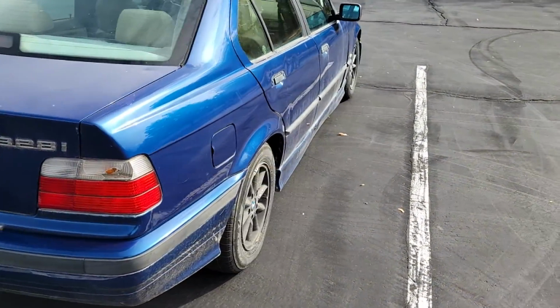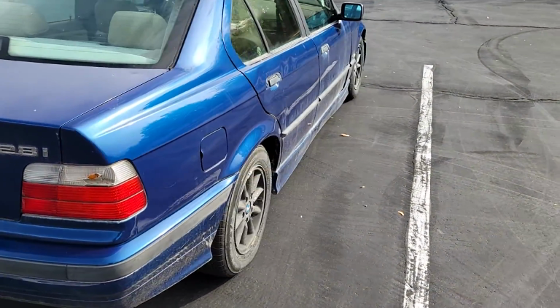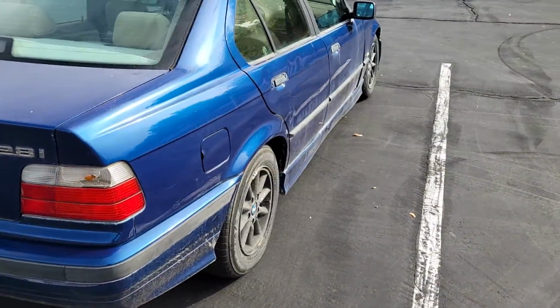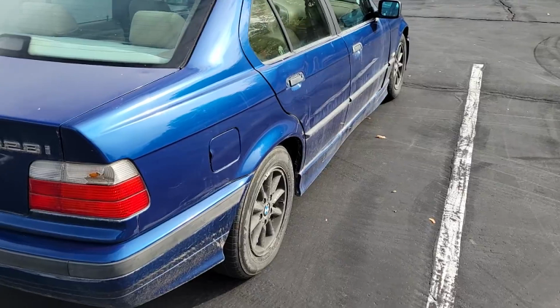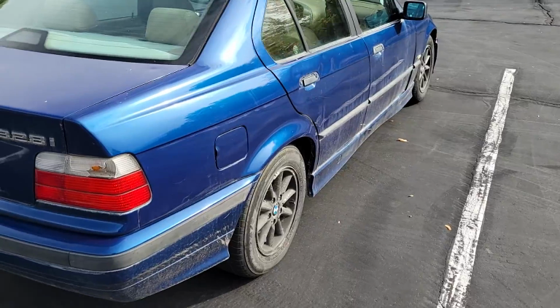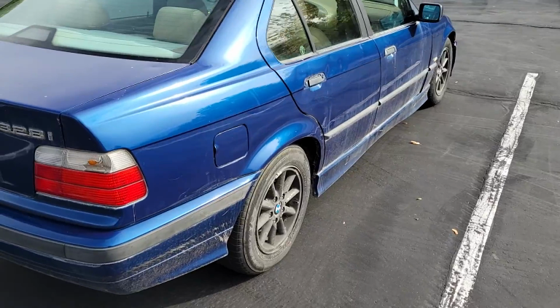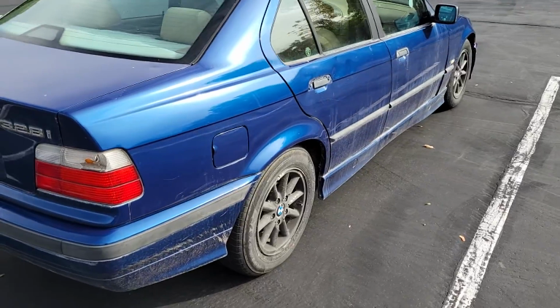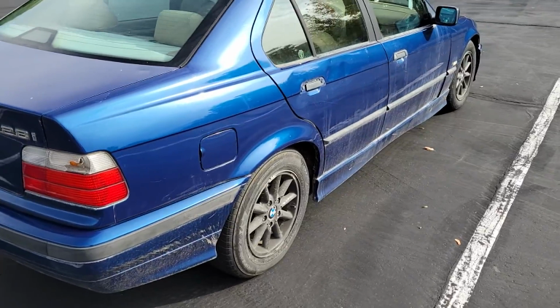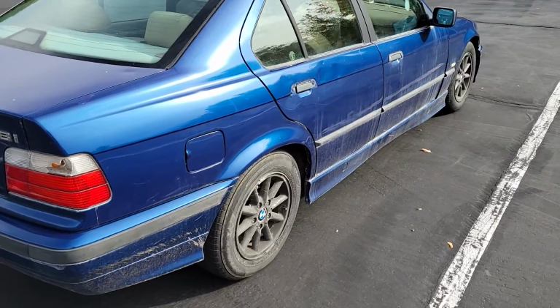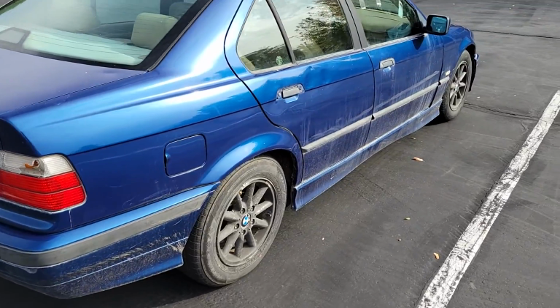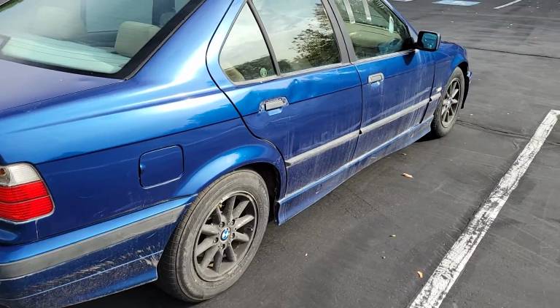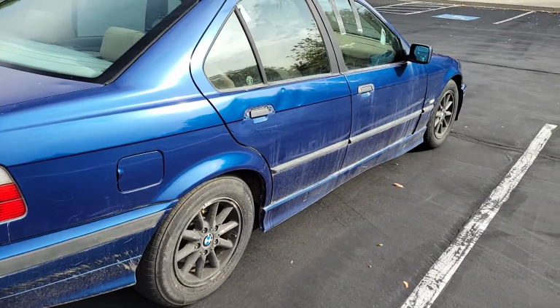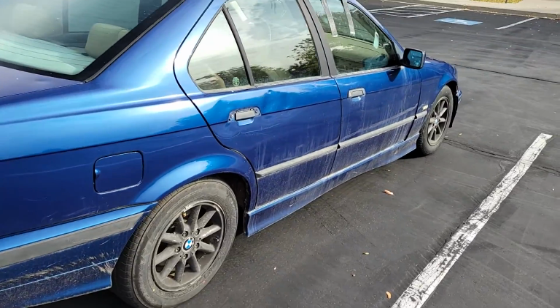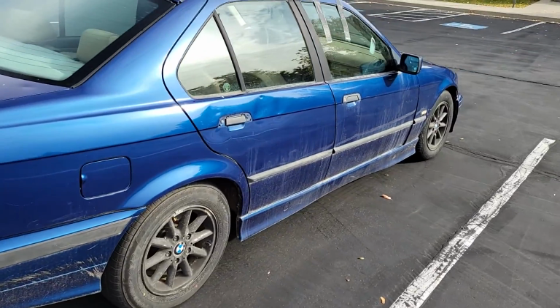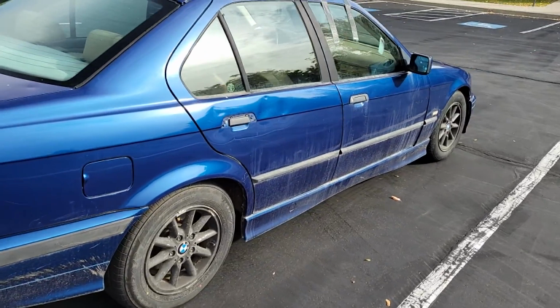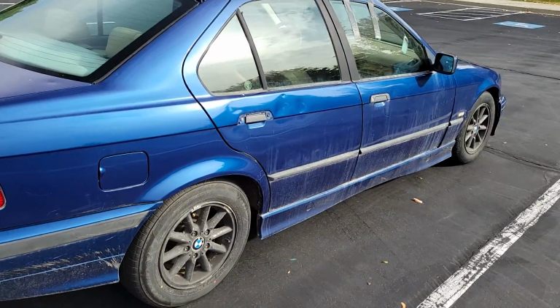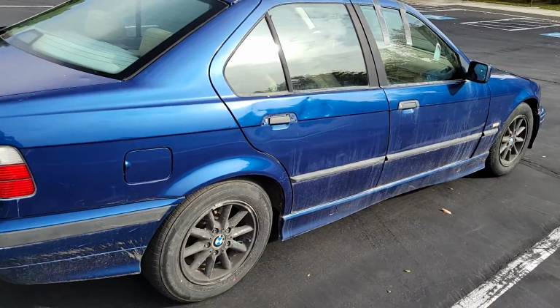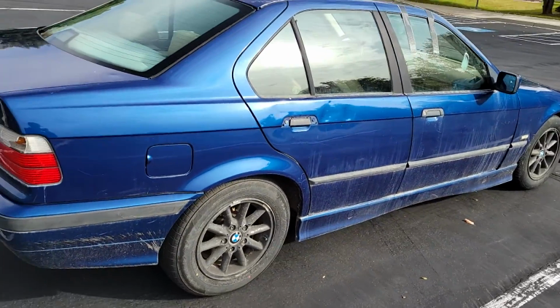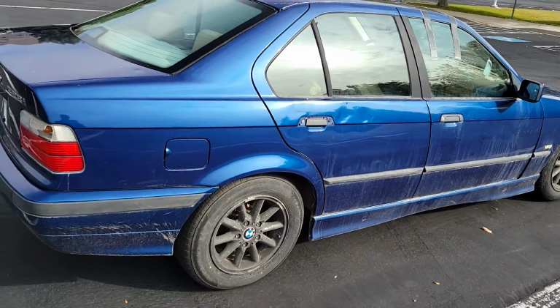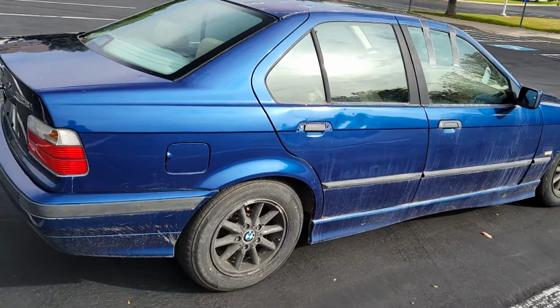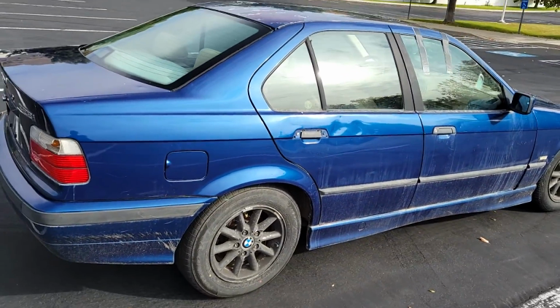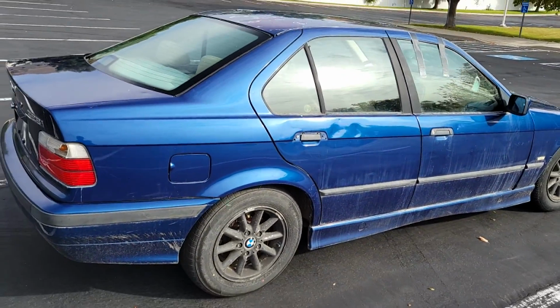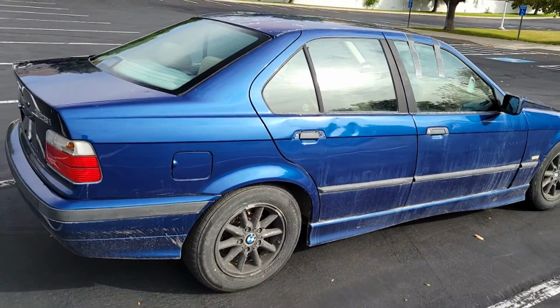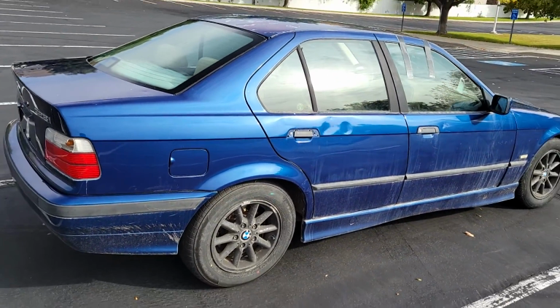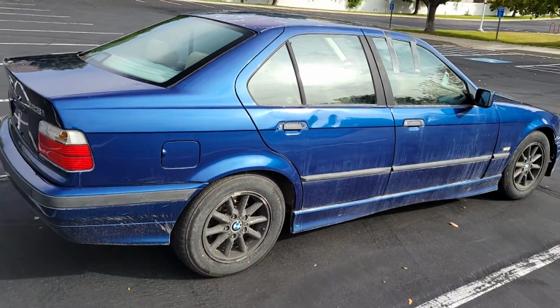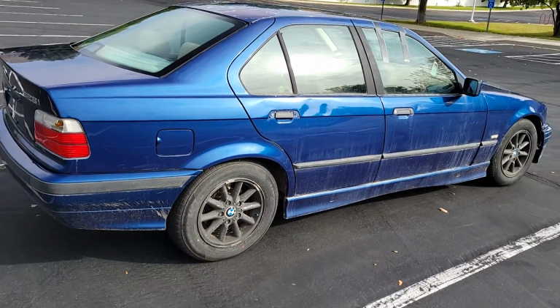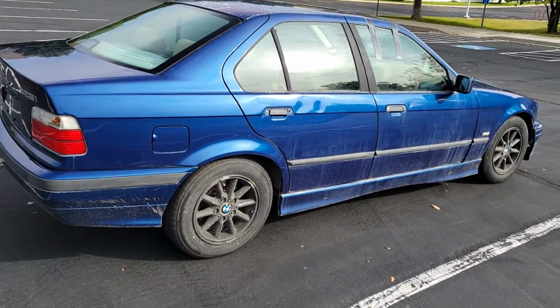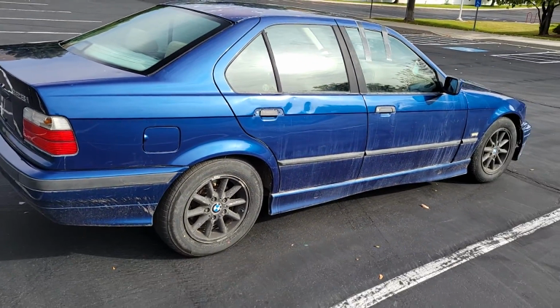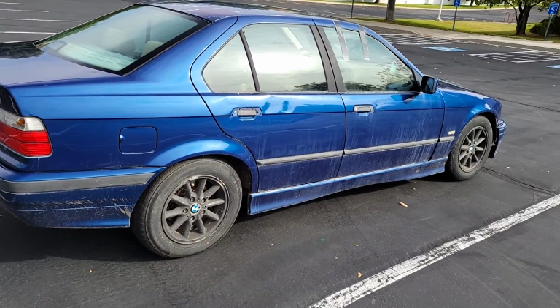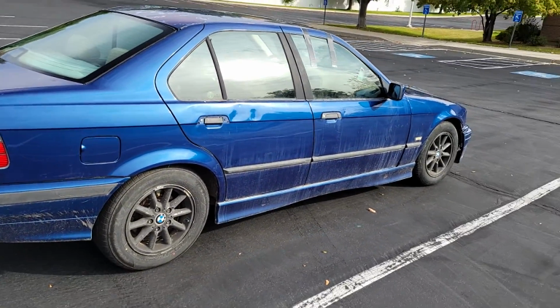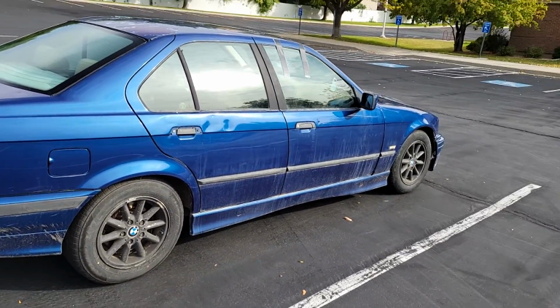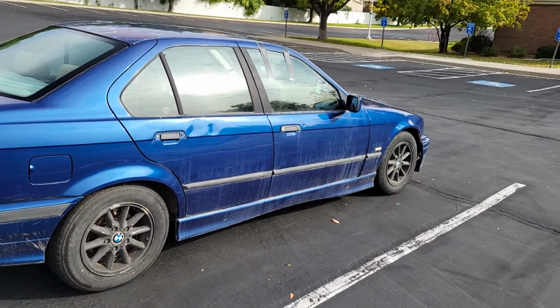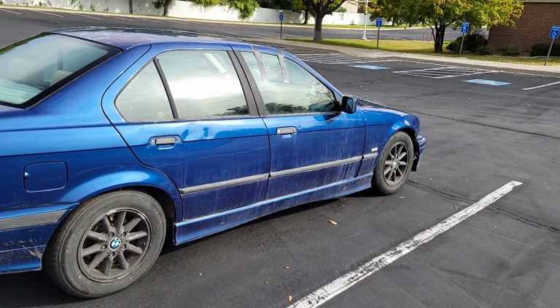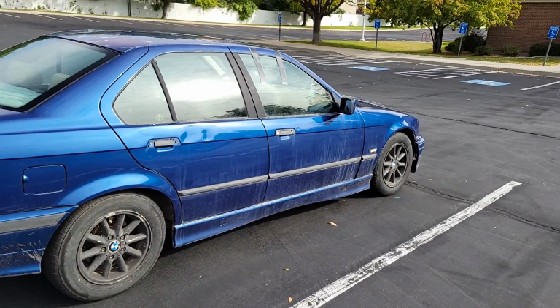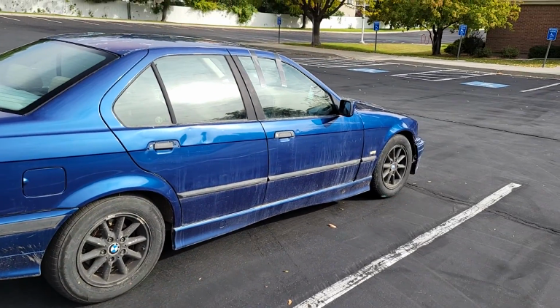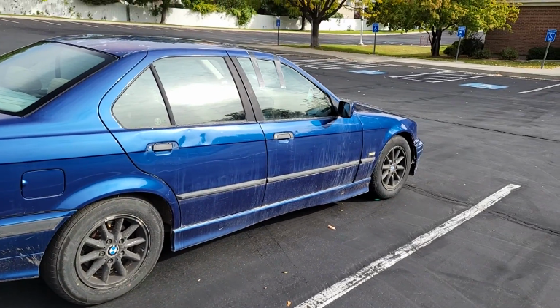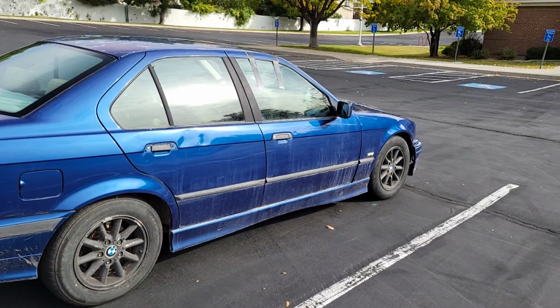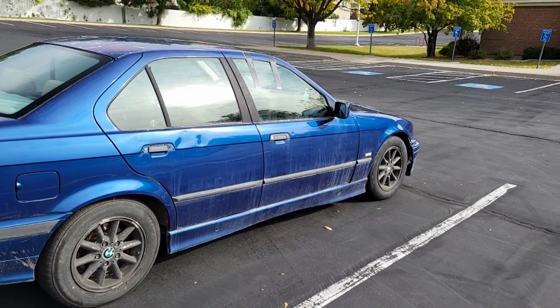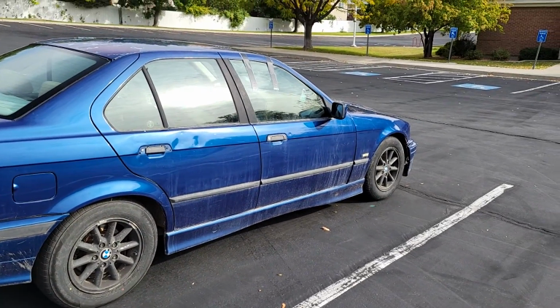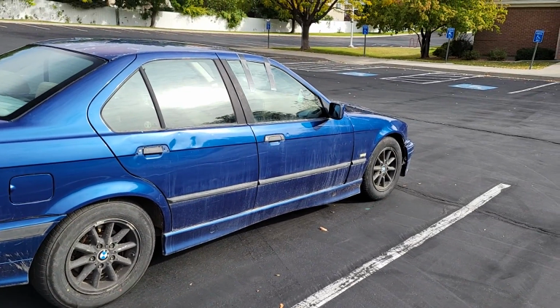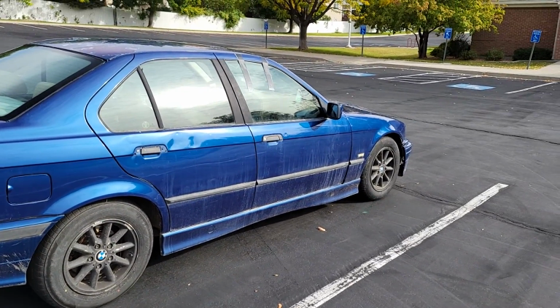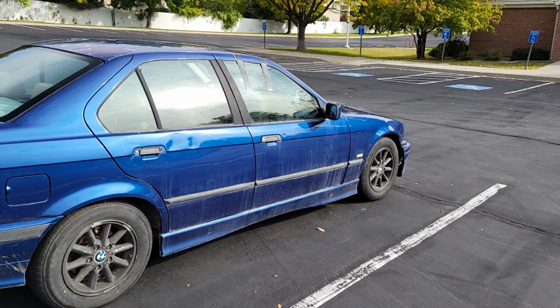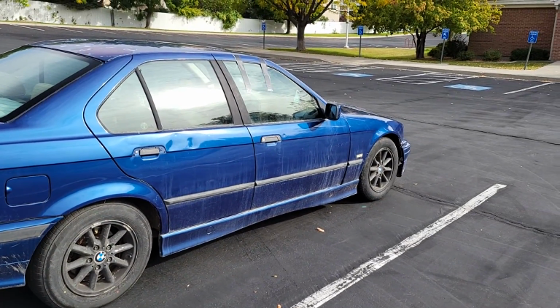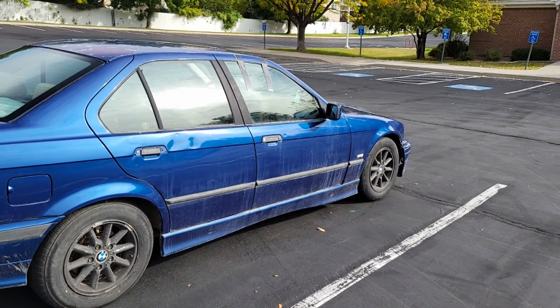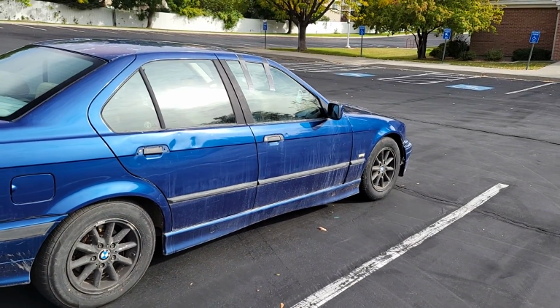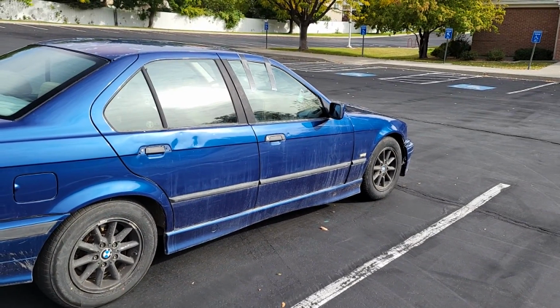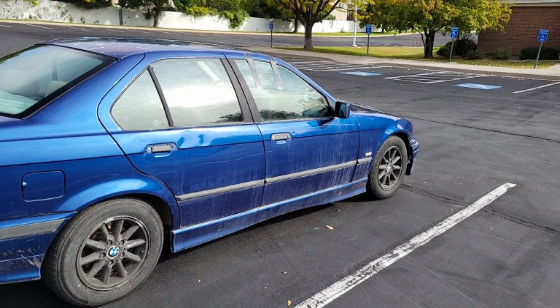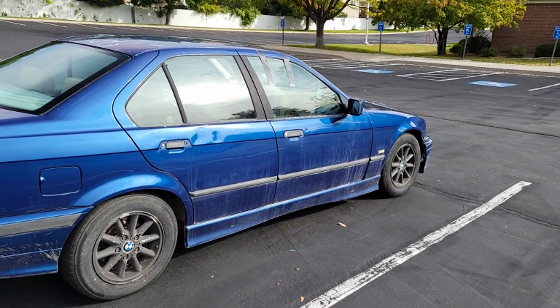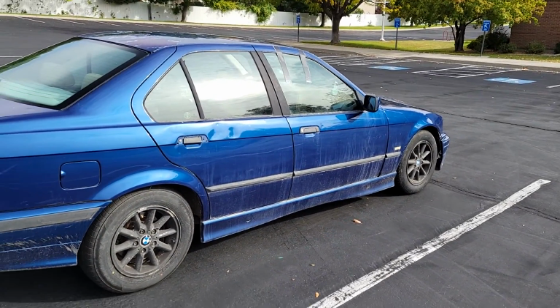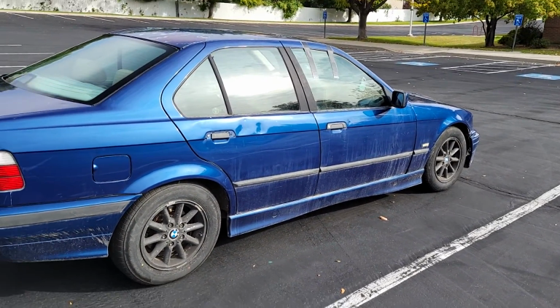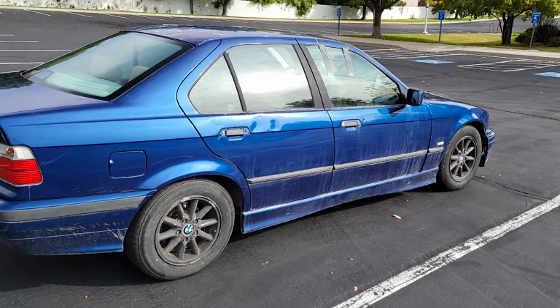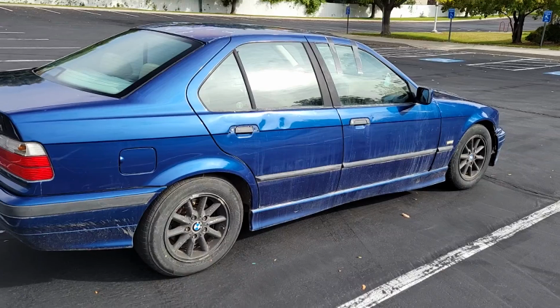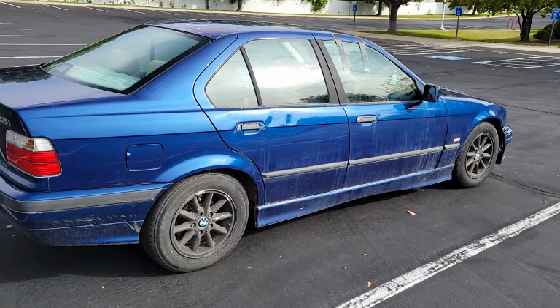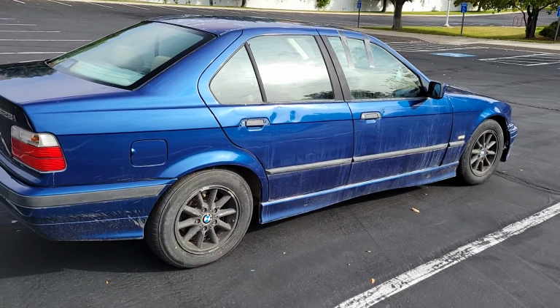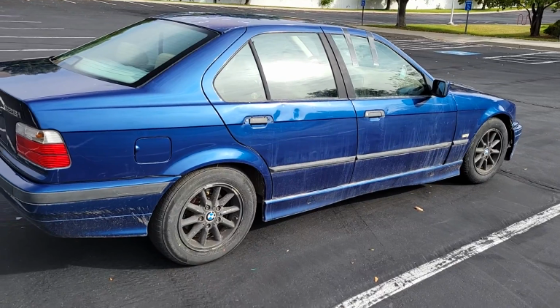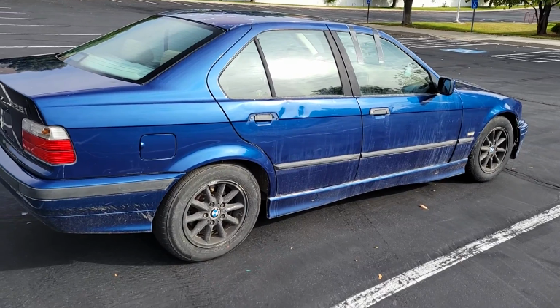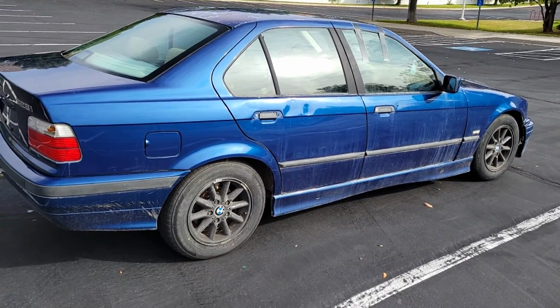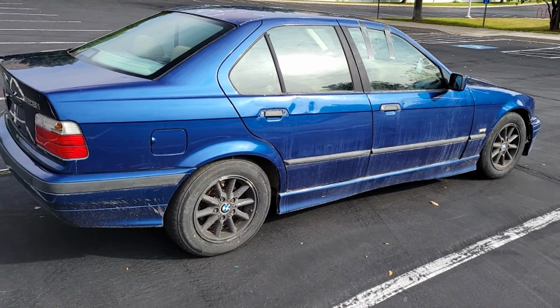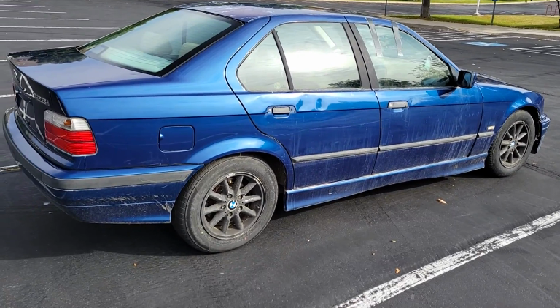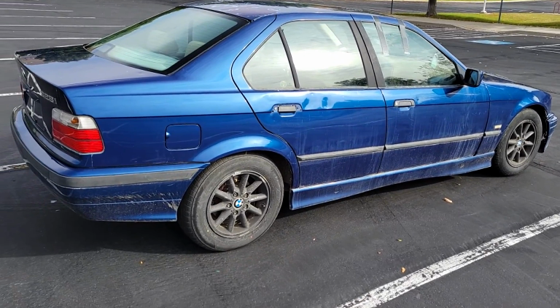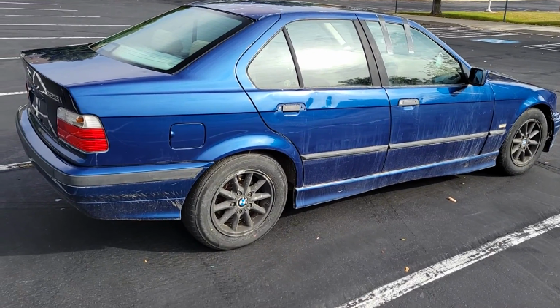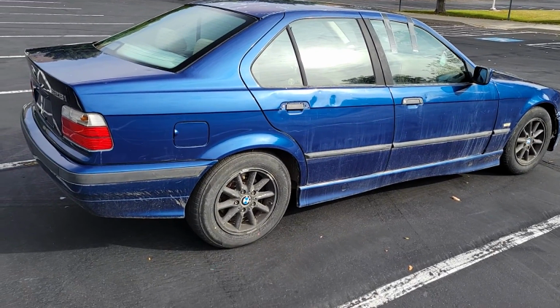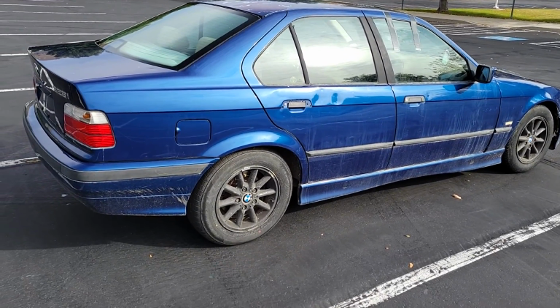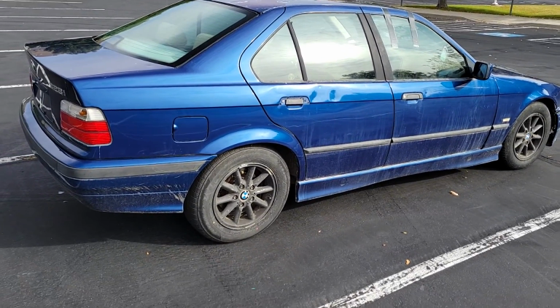Let me know what you guys think, what you think I should do. Also, the window doesn't stay rolled up, so I need to fix that.